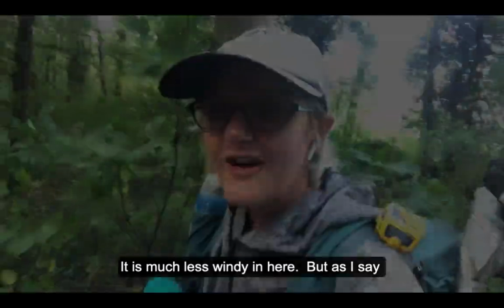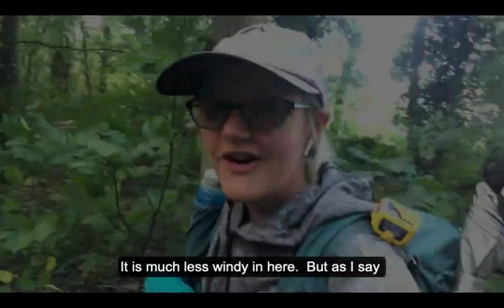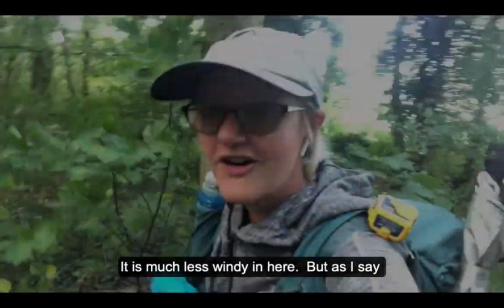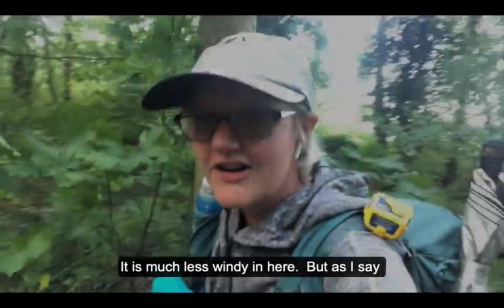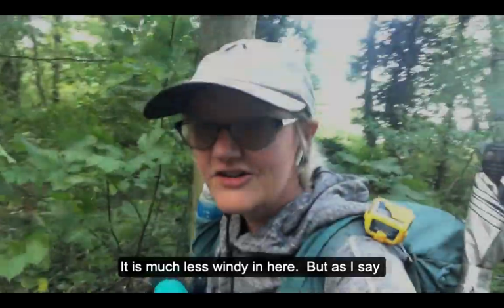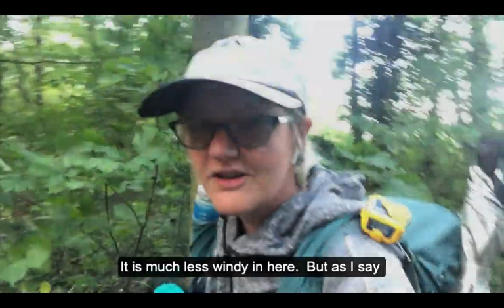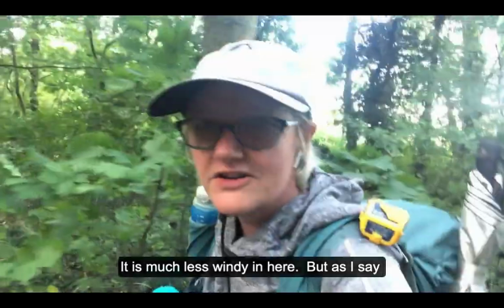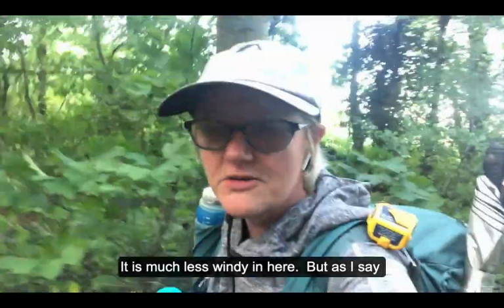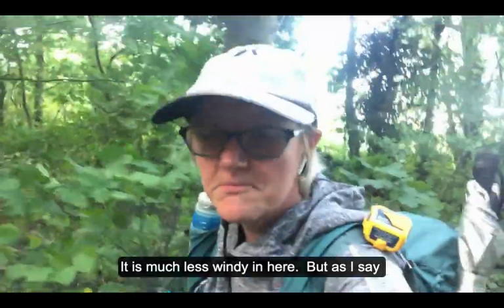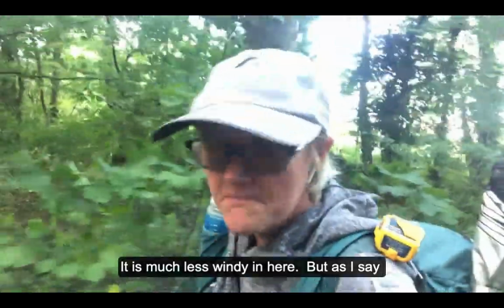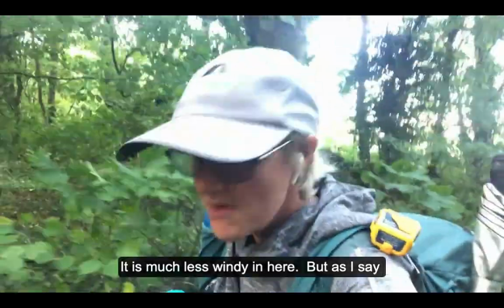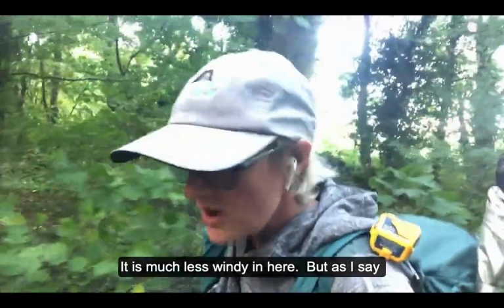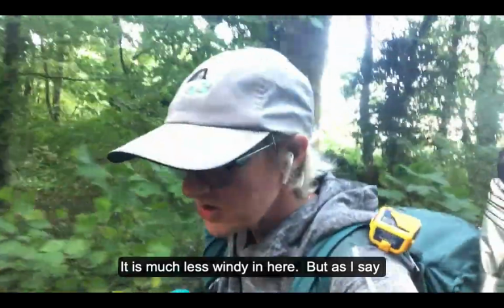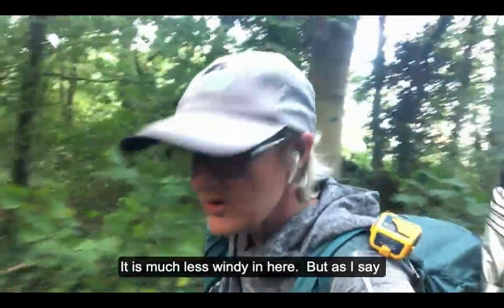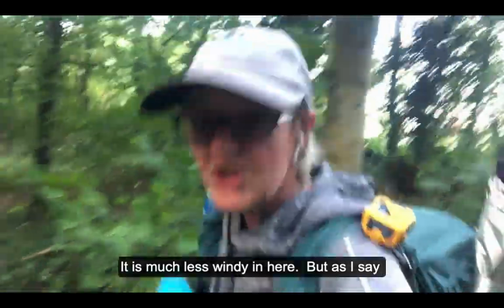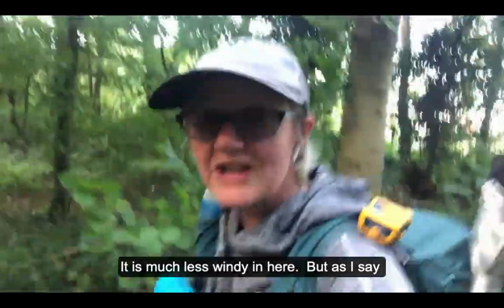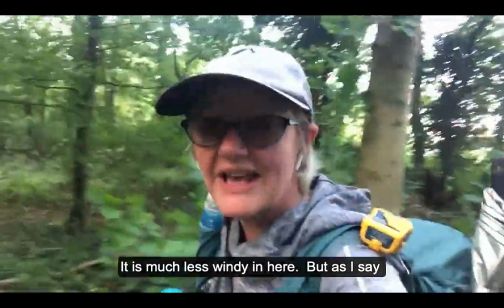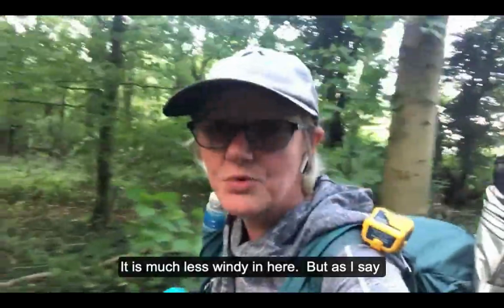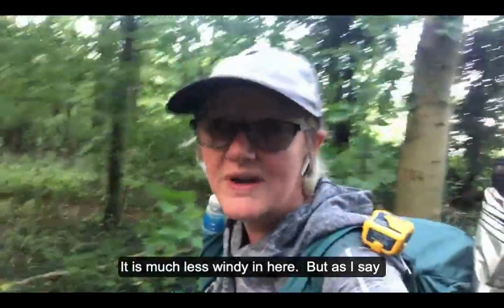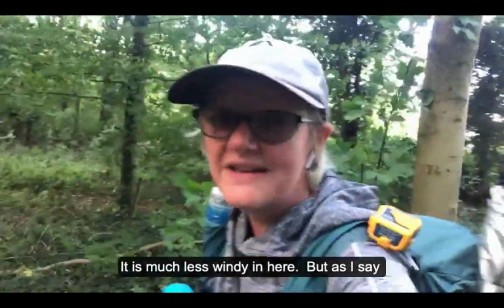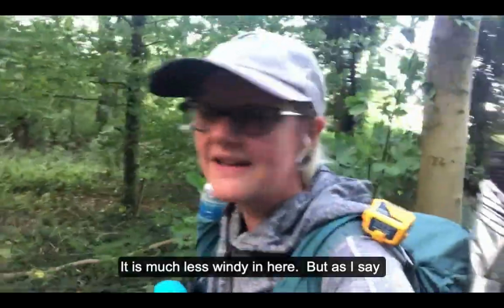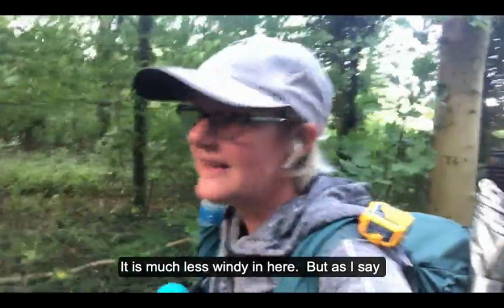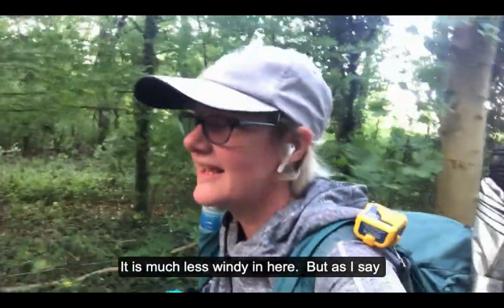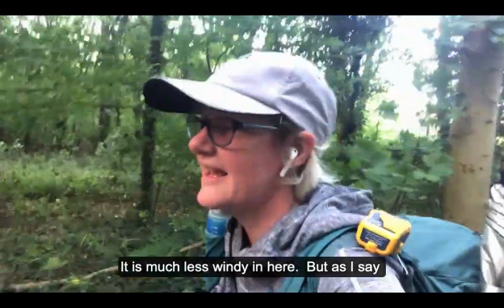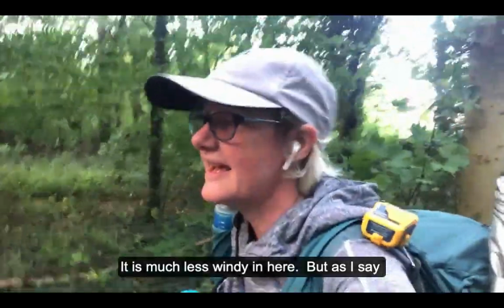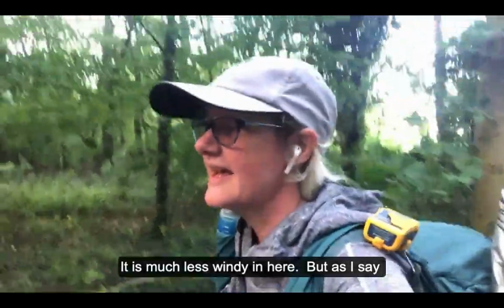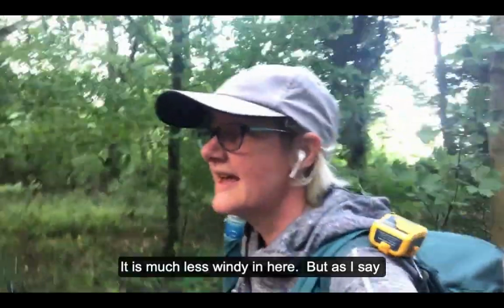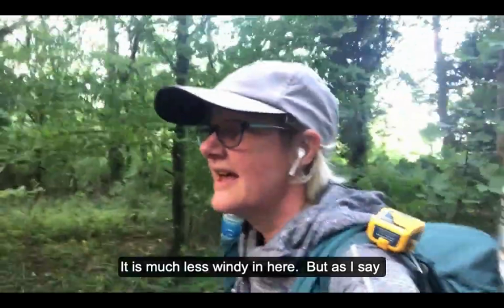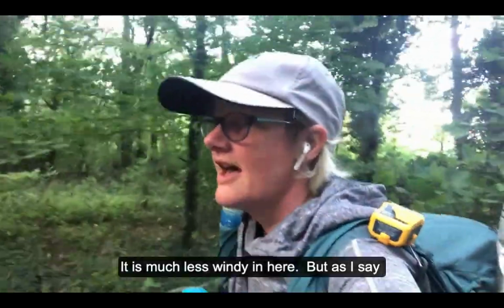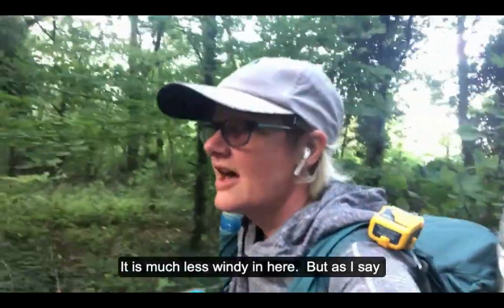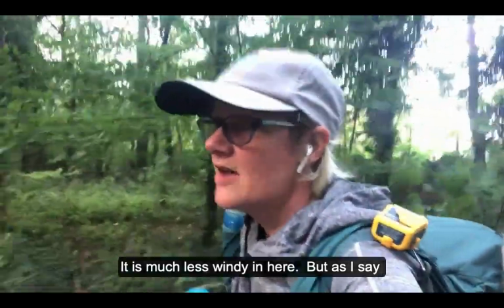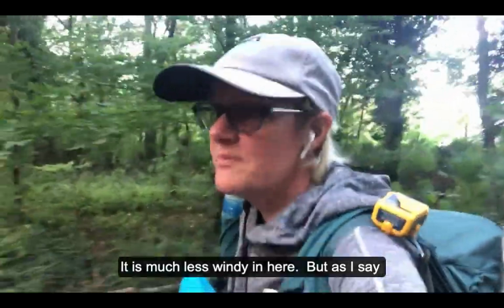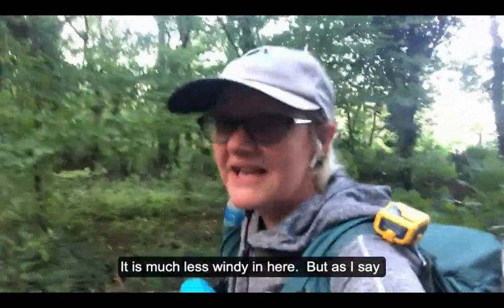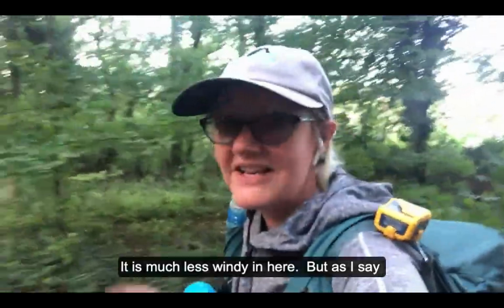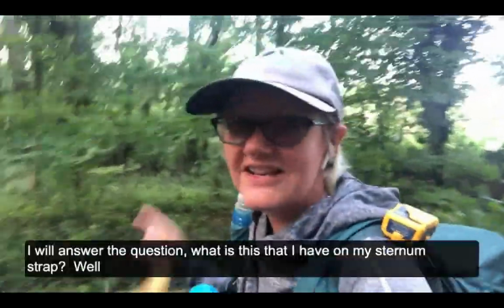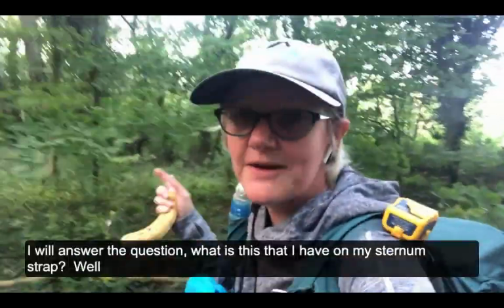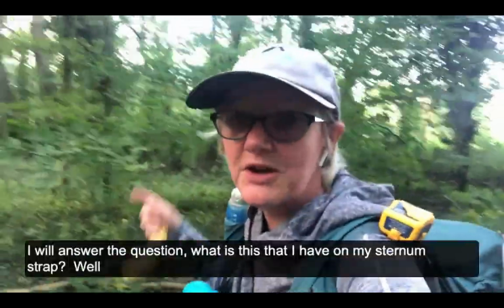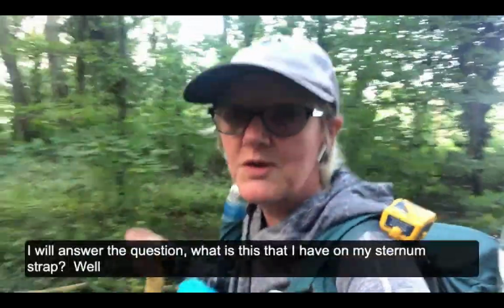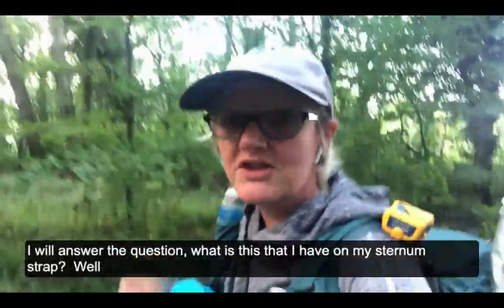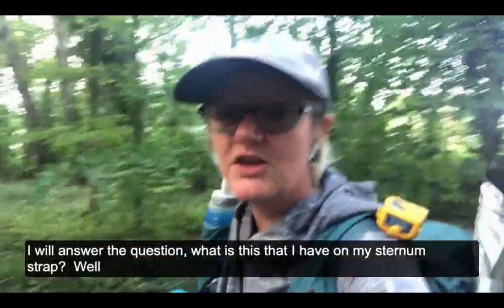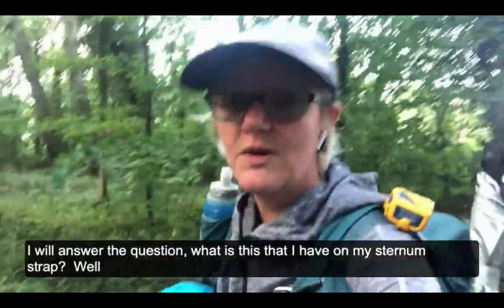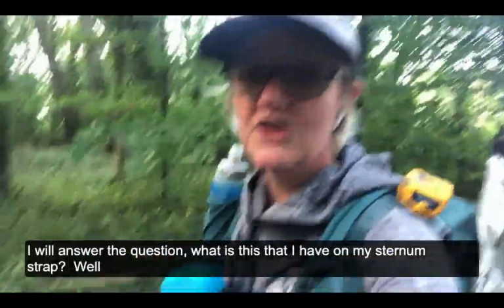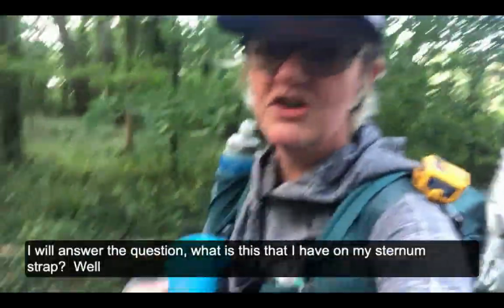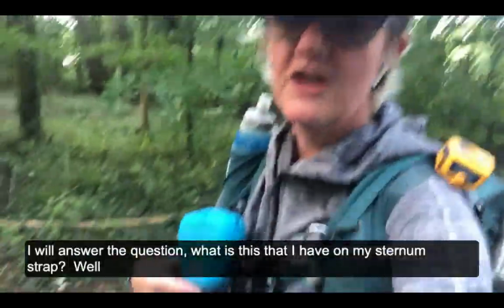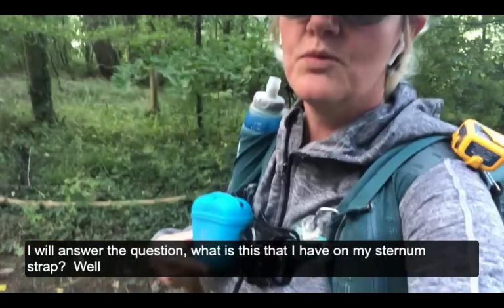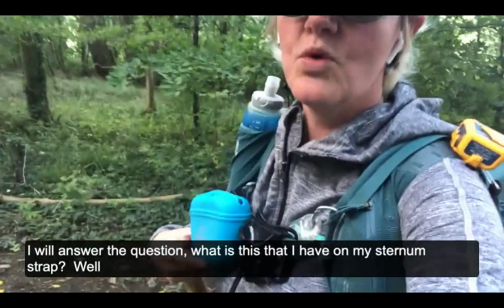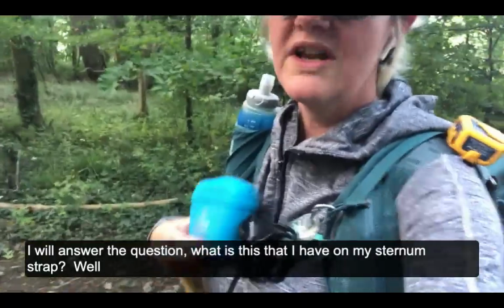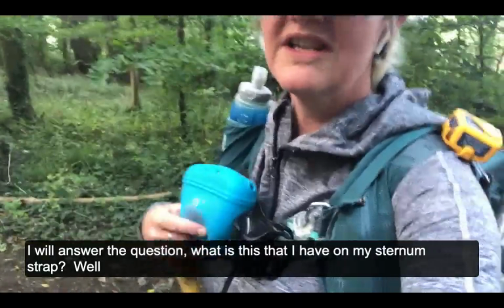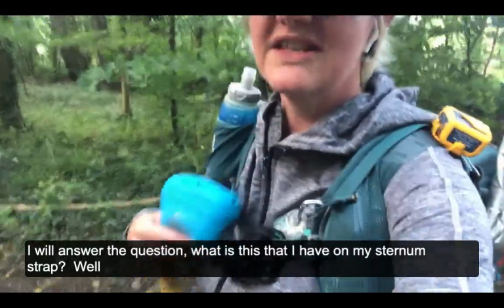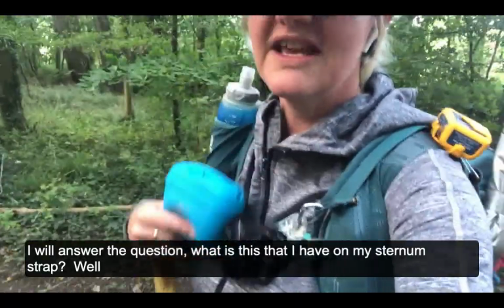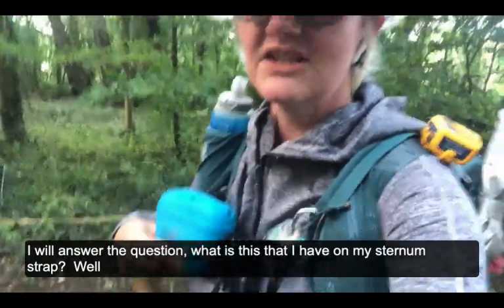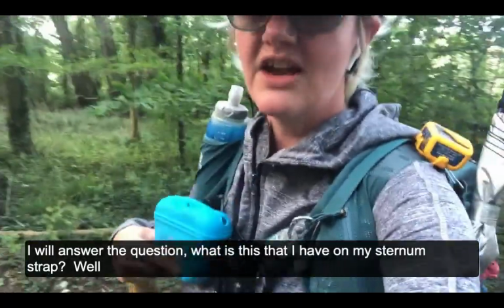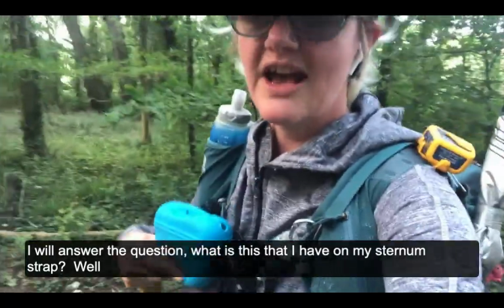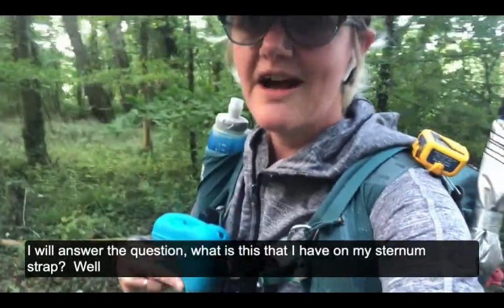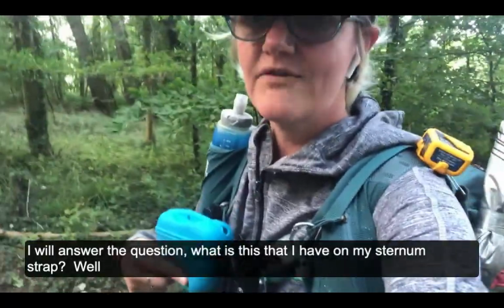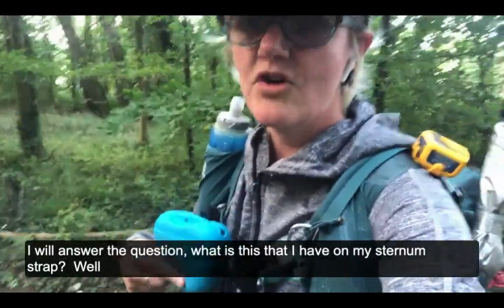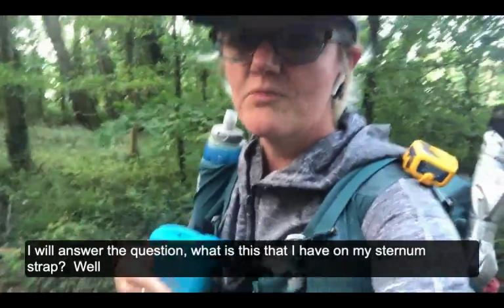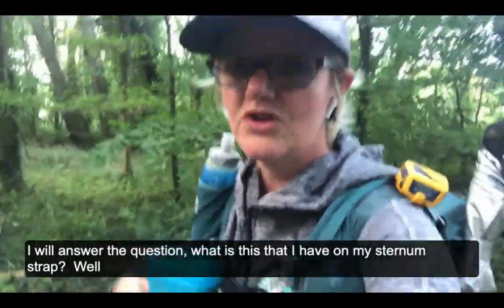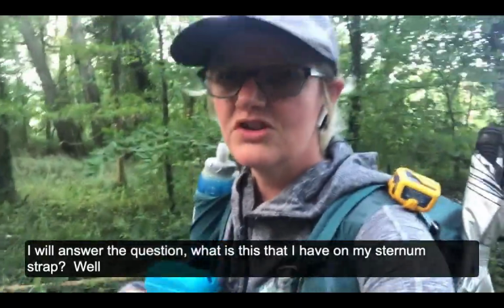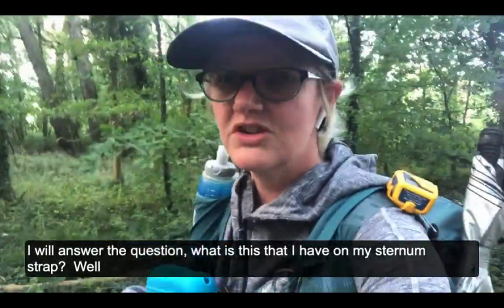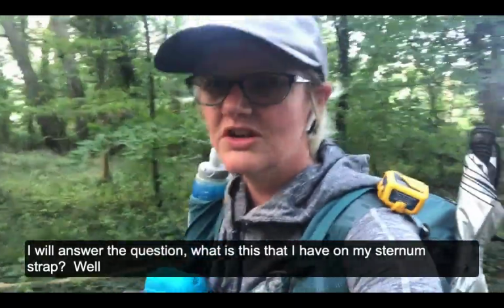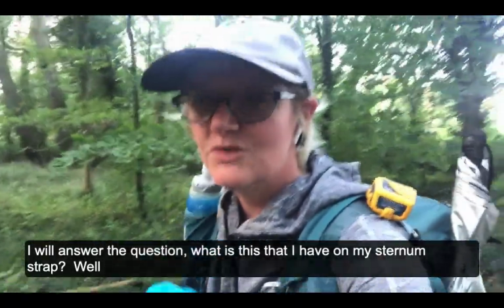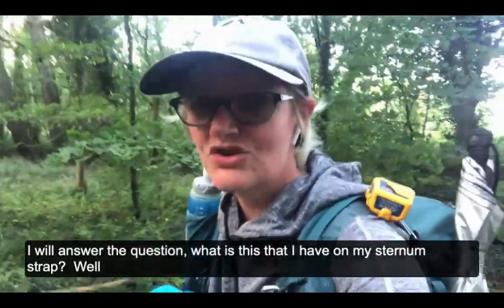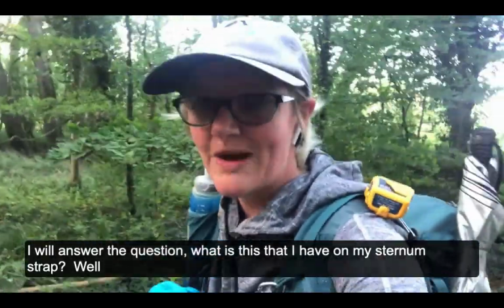It's much less windy in here. As I said, I'm going to answer the question: what is this I have on my sternum strap?